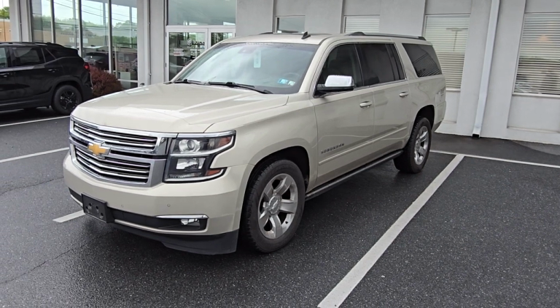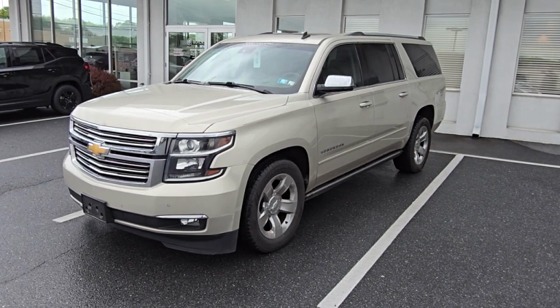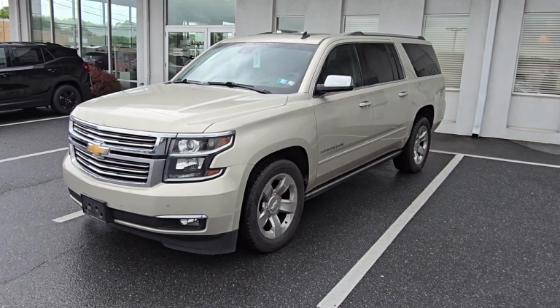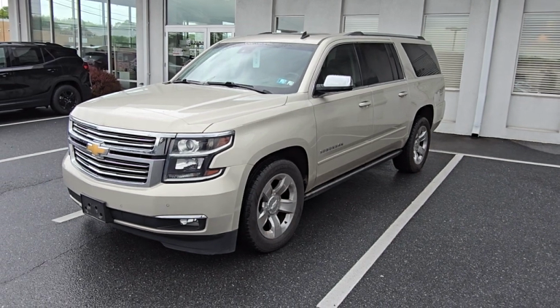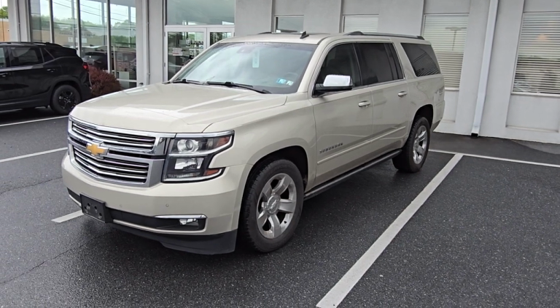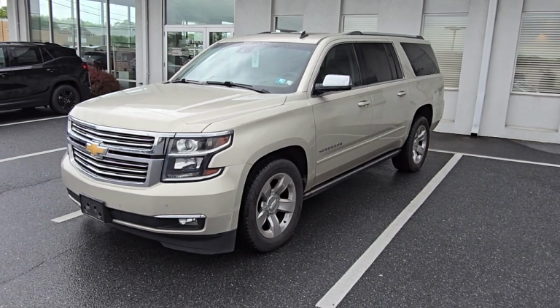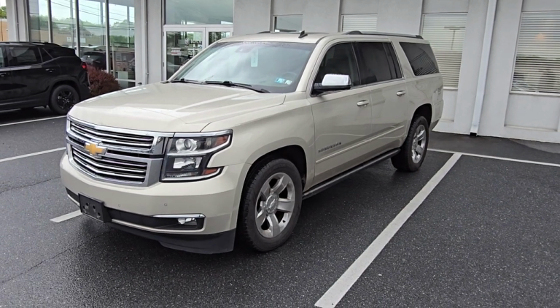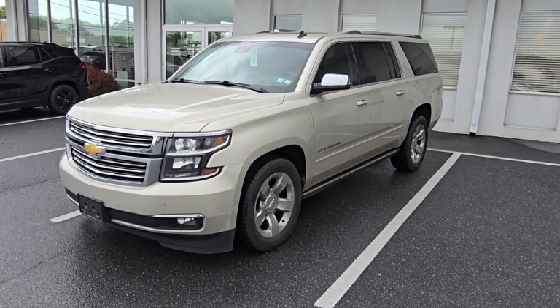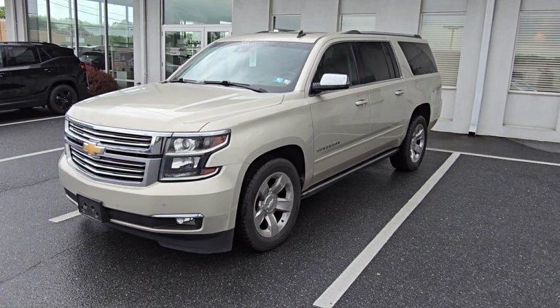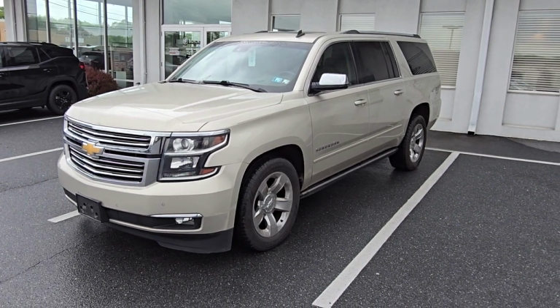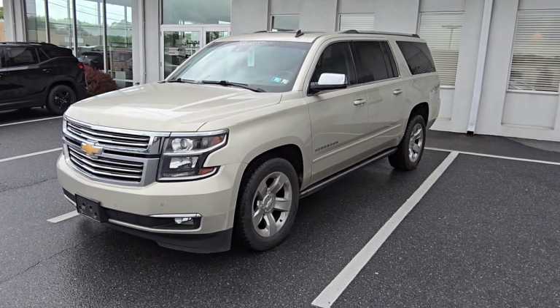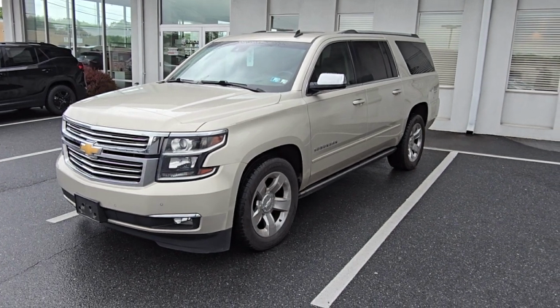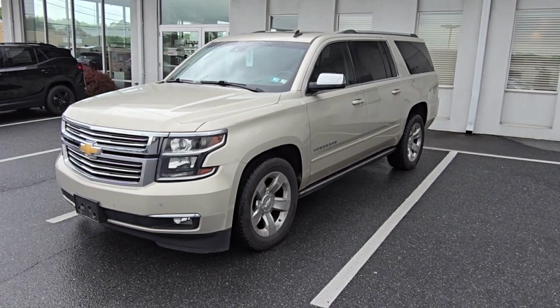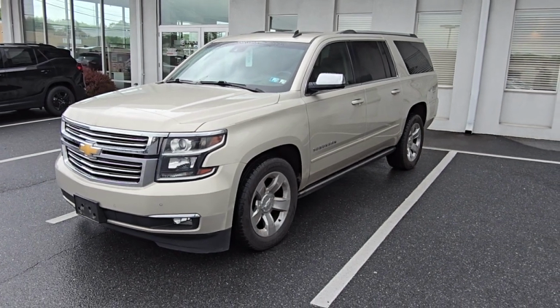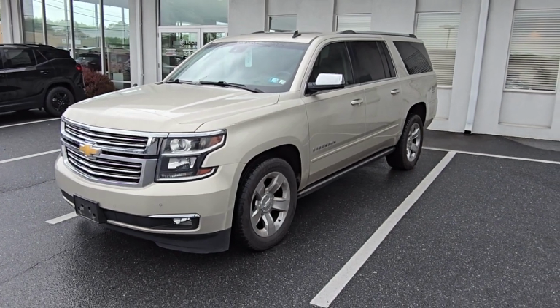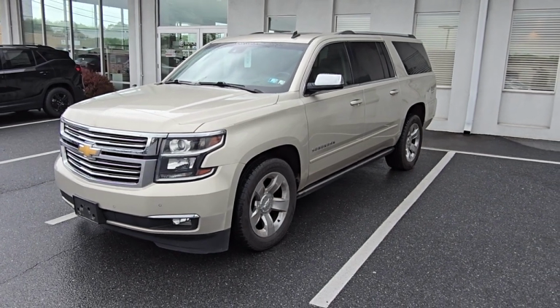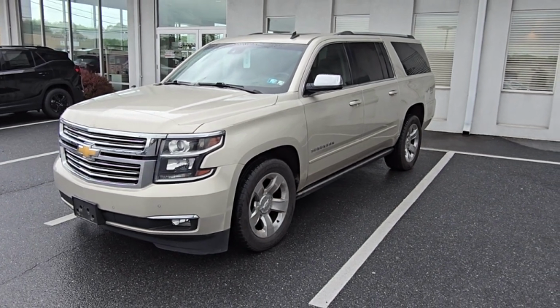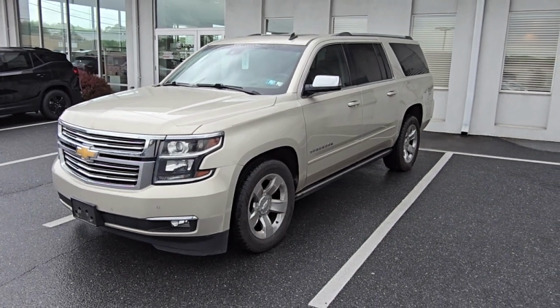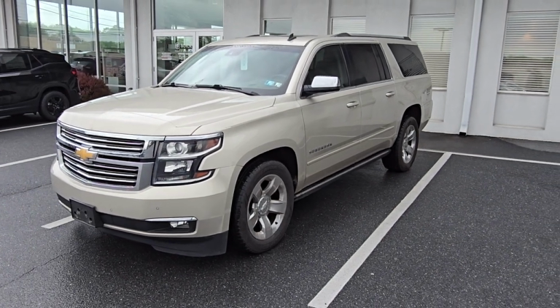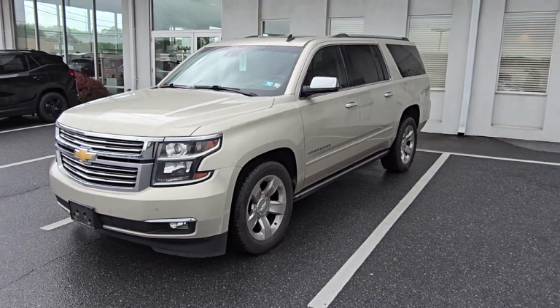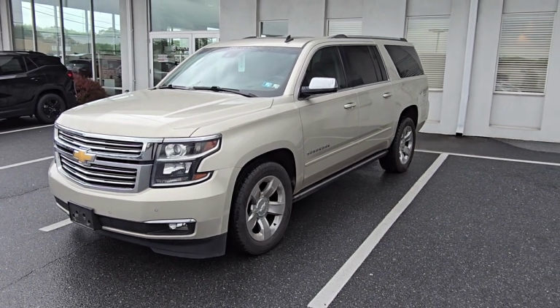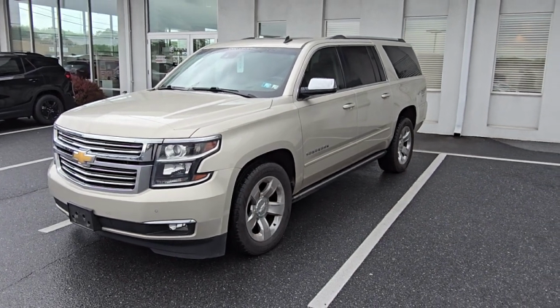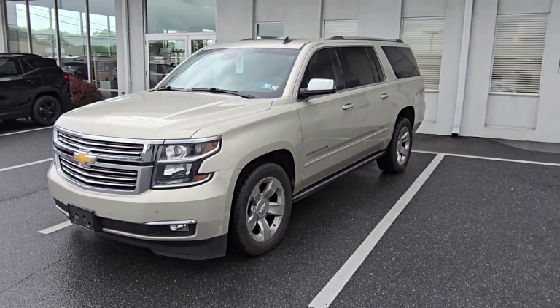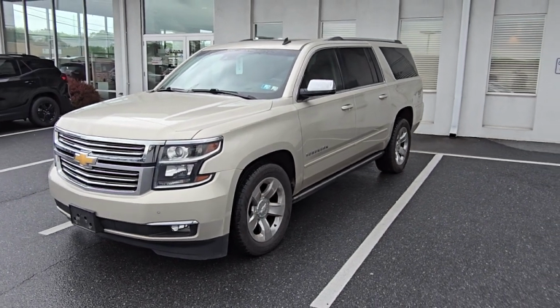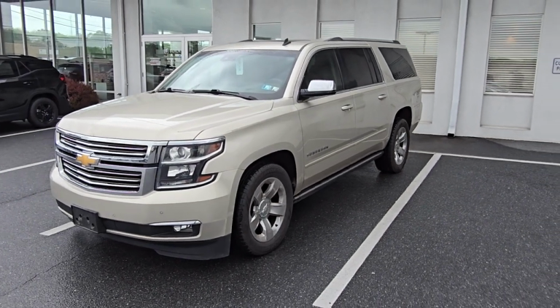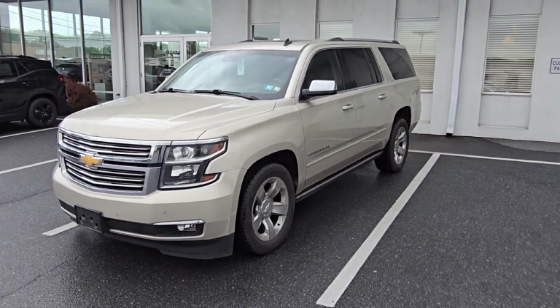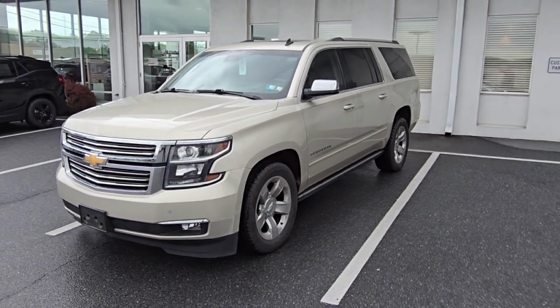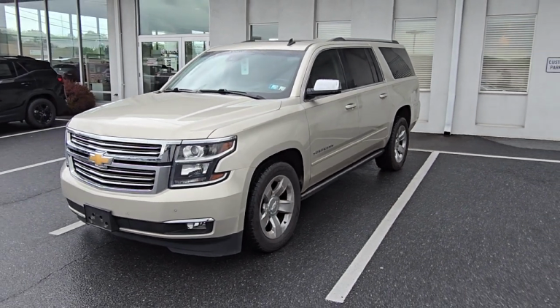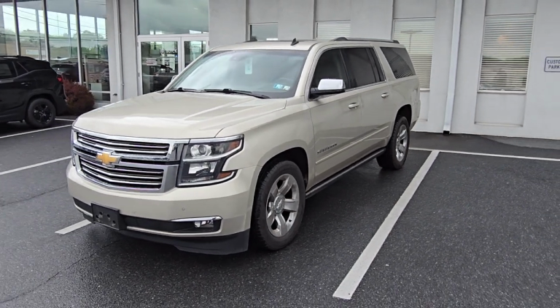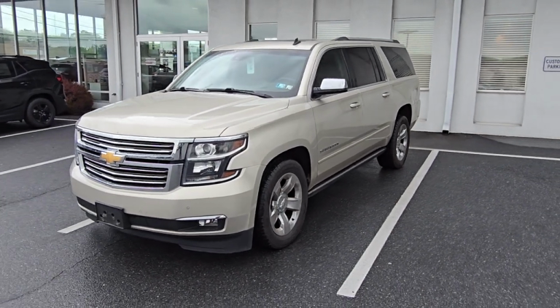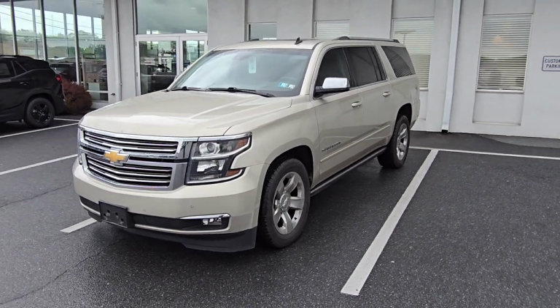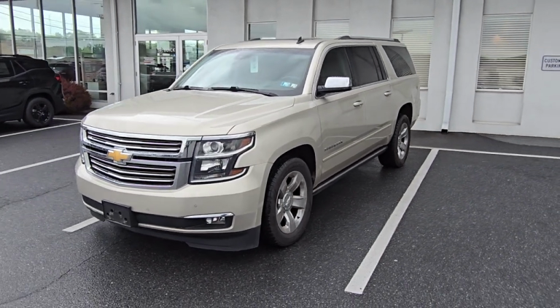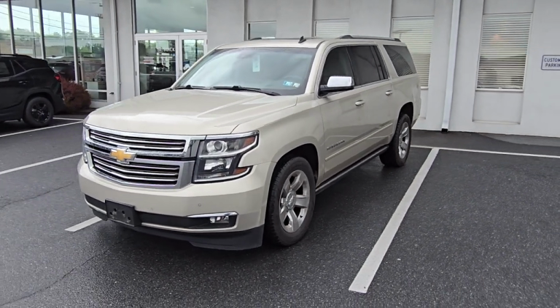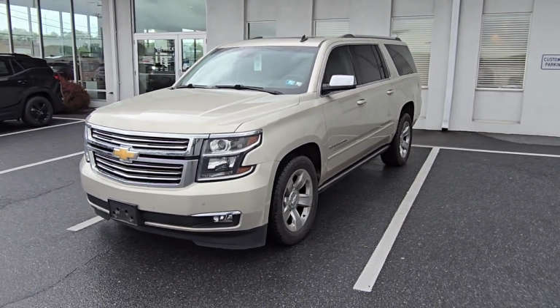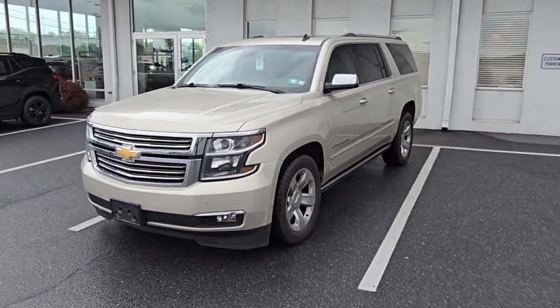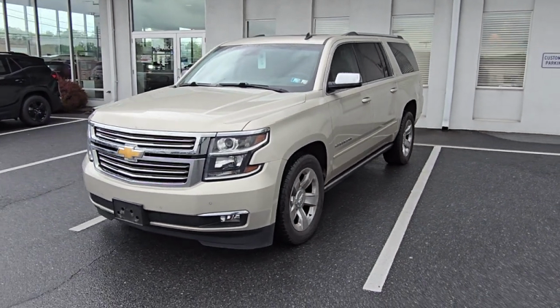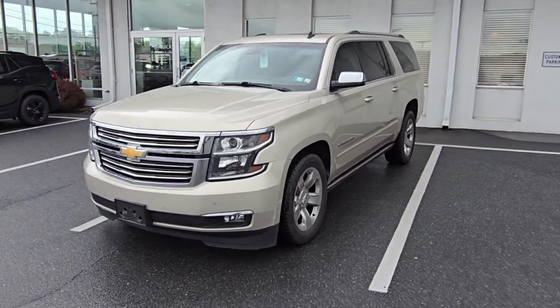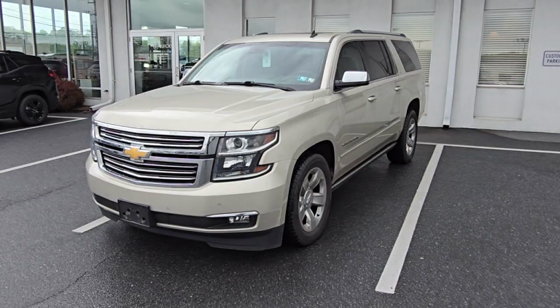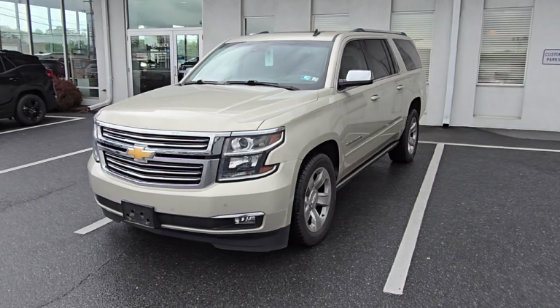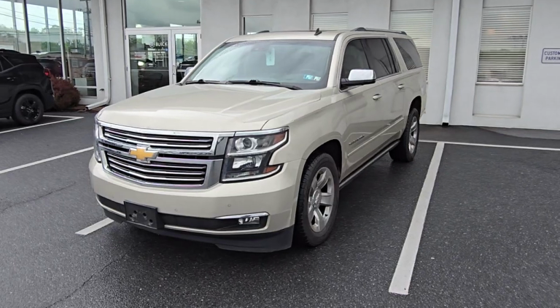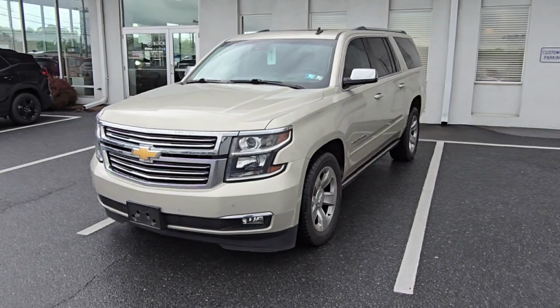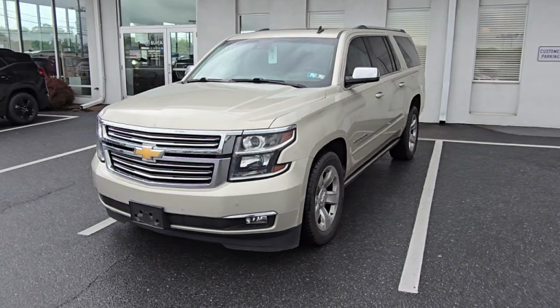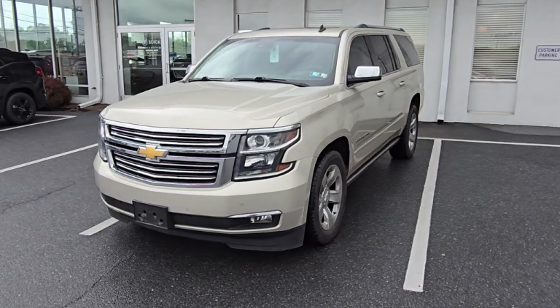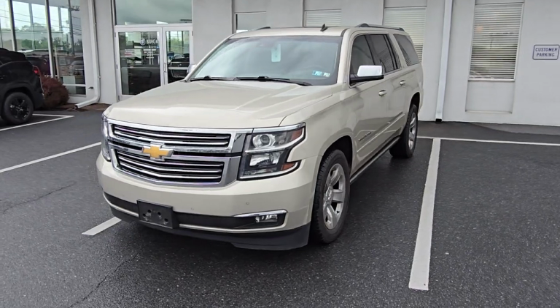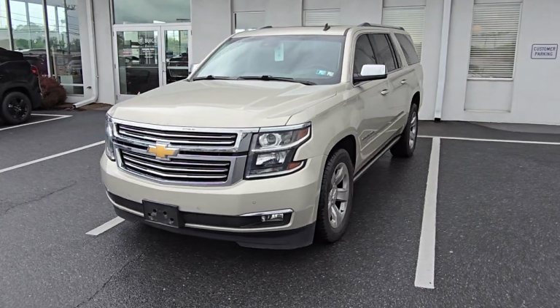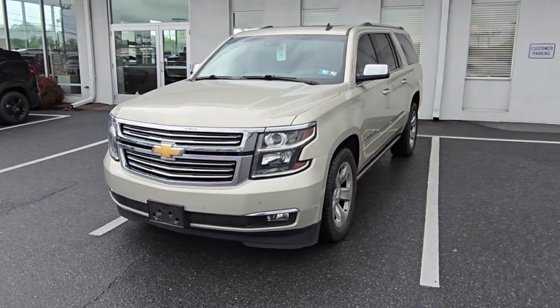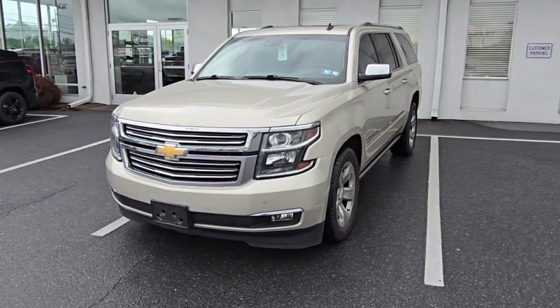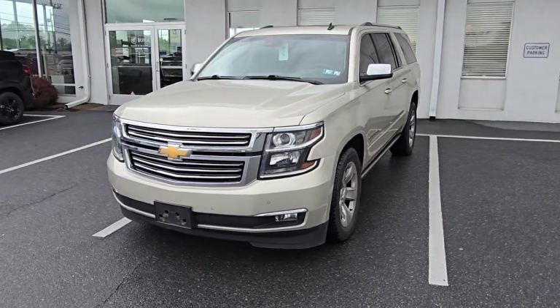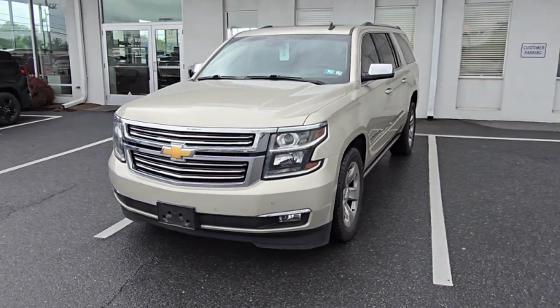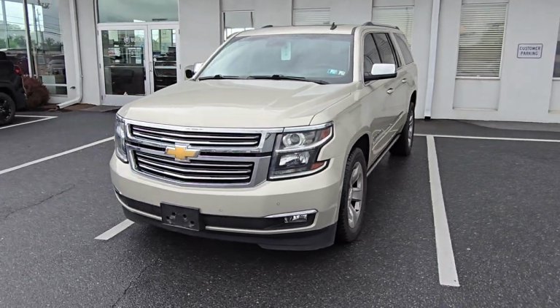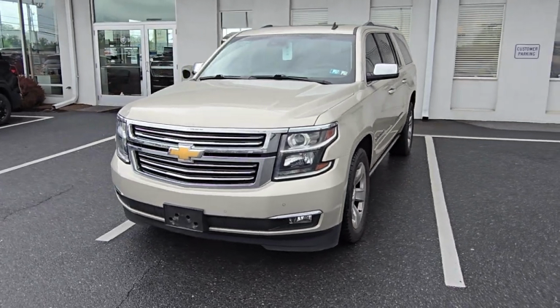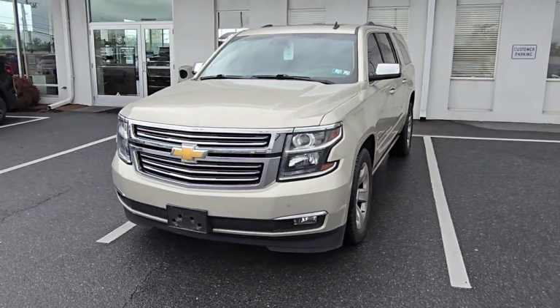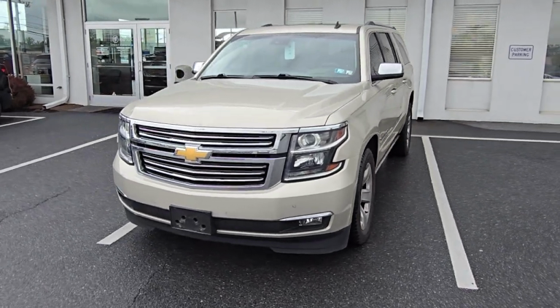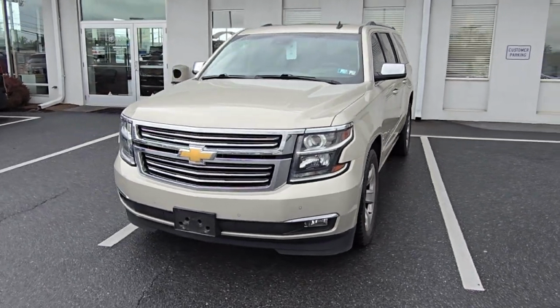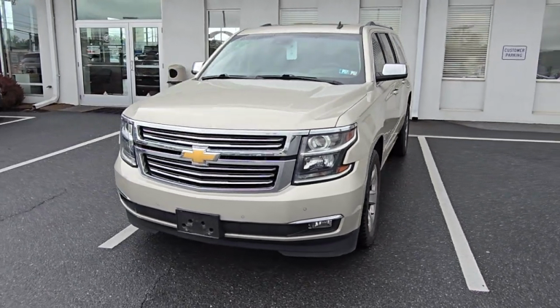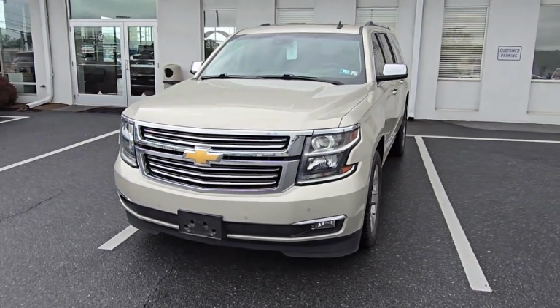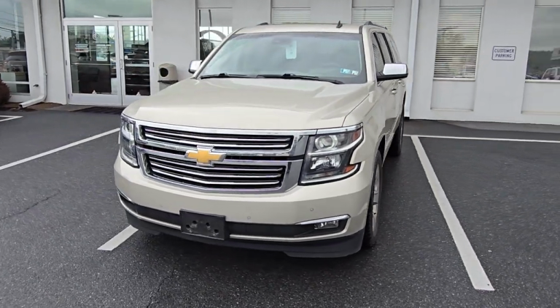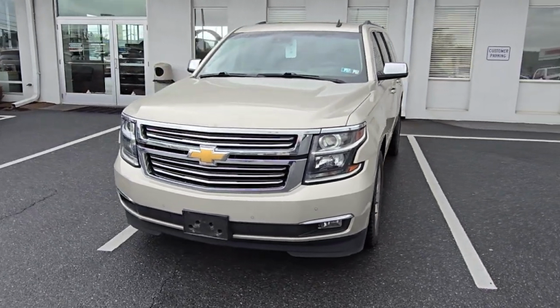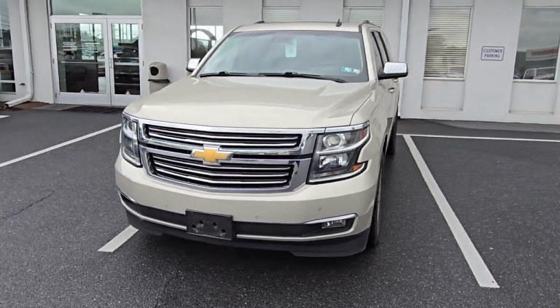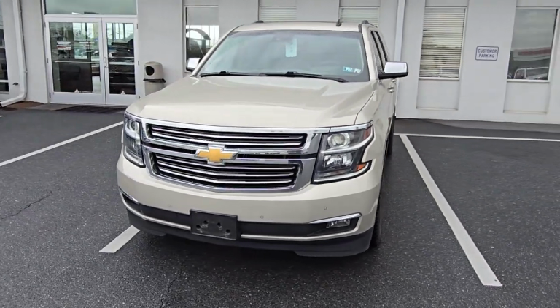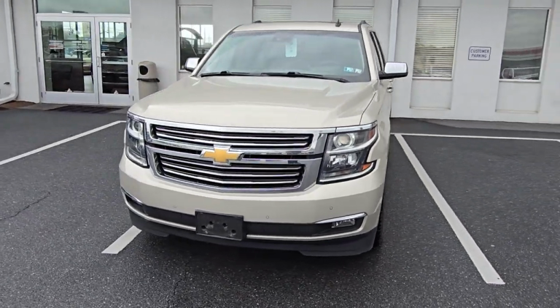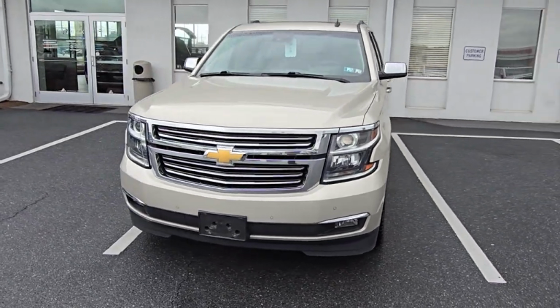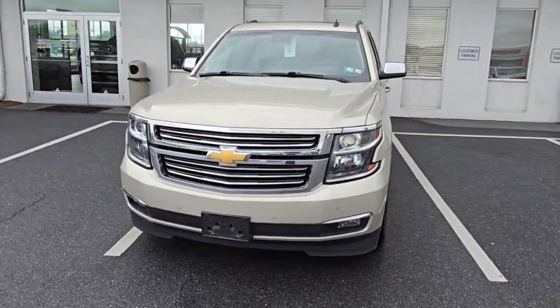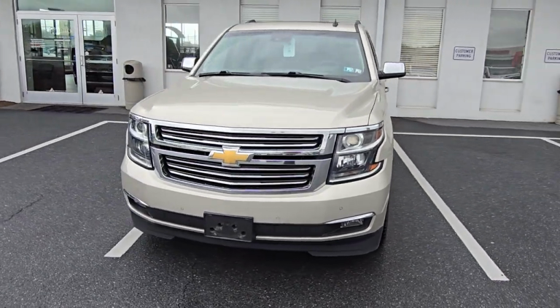Hey, Mike of Dakota from Jones Buick GMC. Want to take you just a couple quick minutes here to shoot you a video of the Suburban that we talked about earlier.